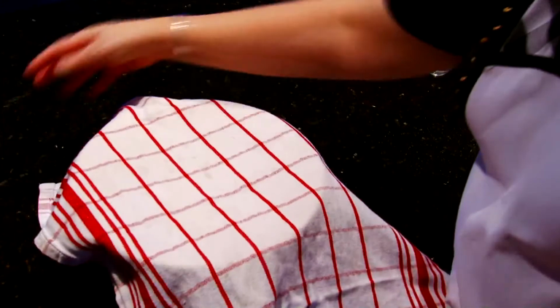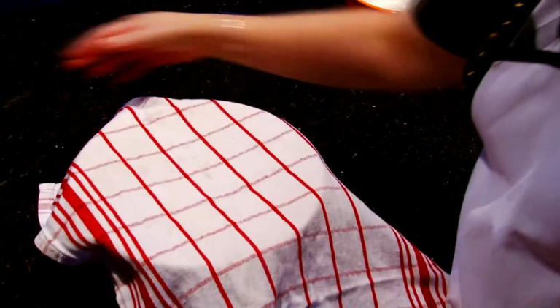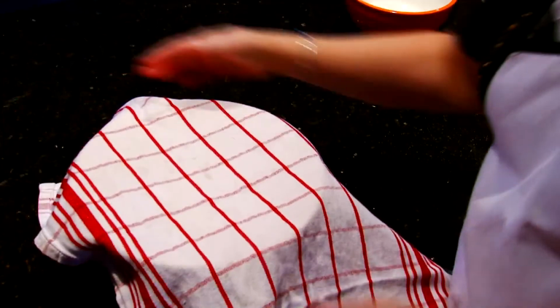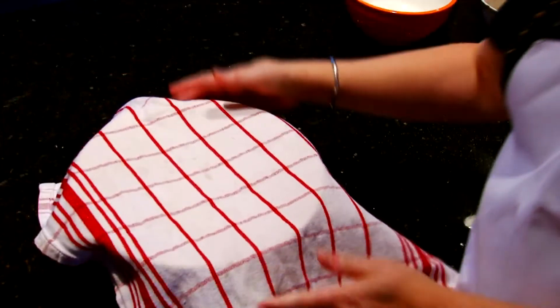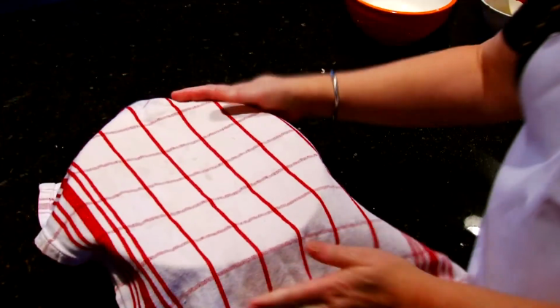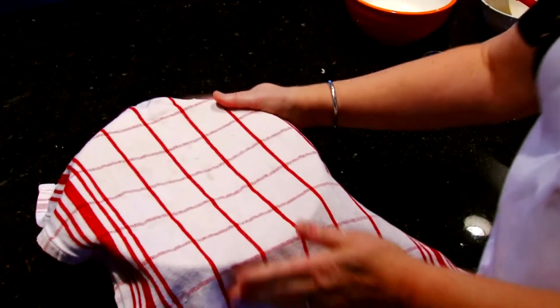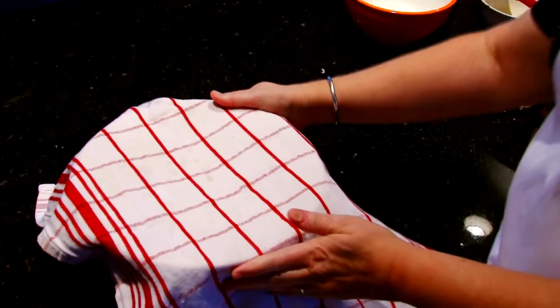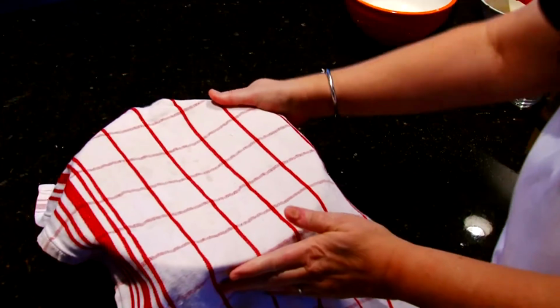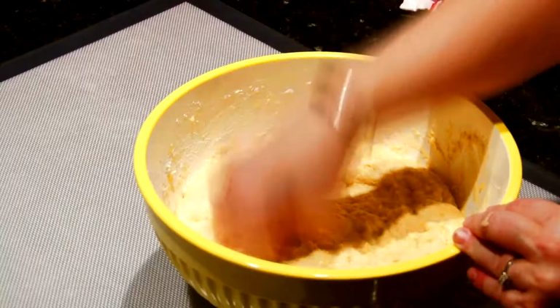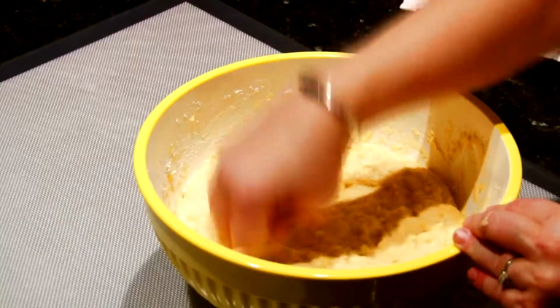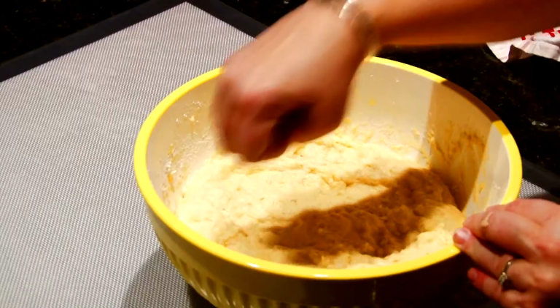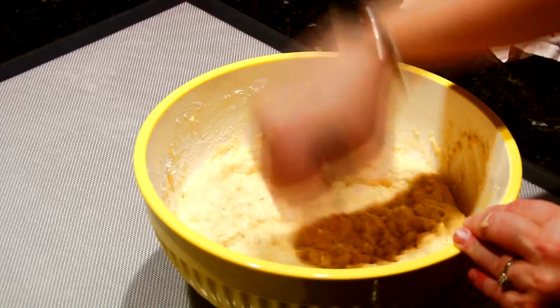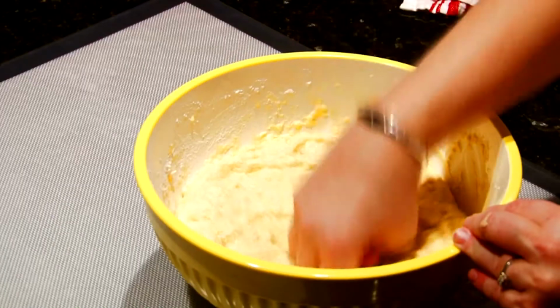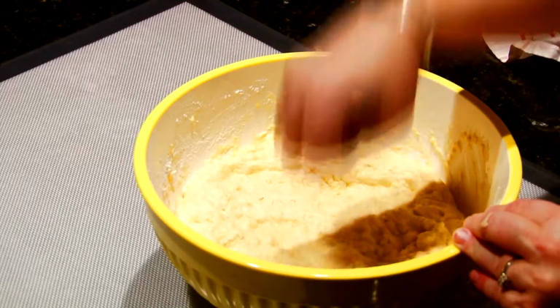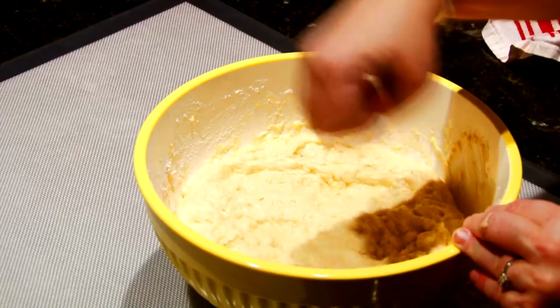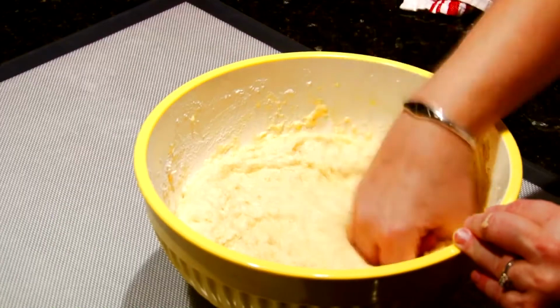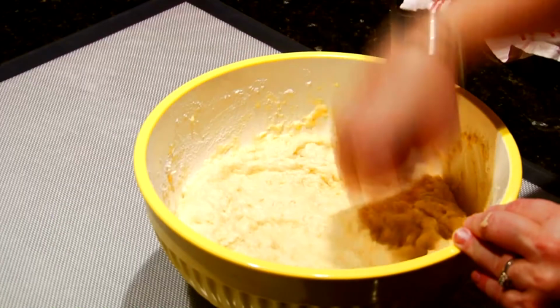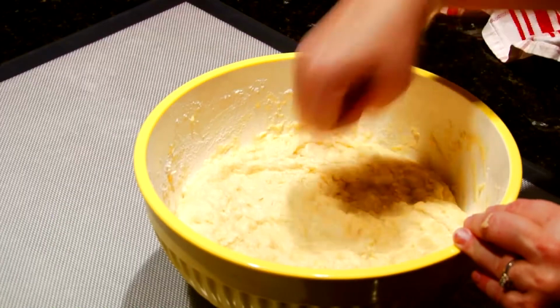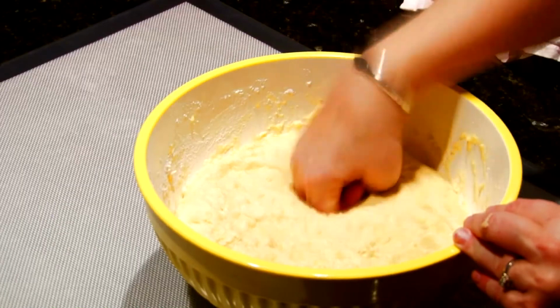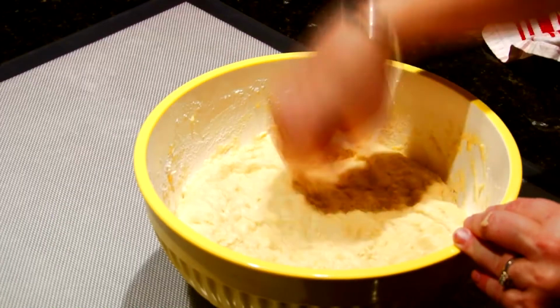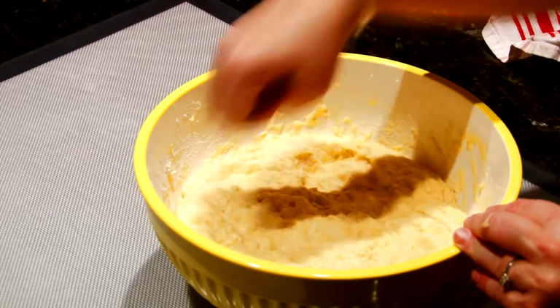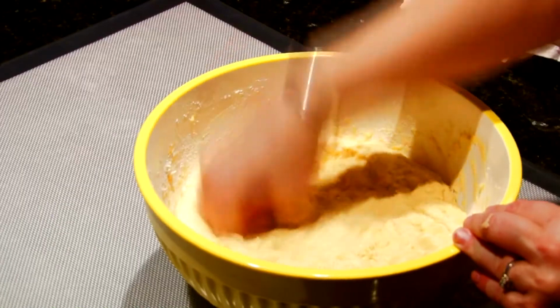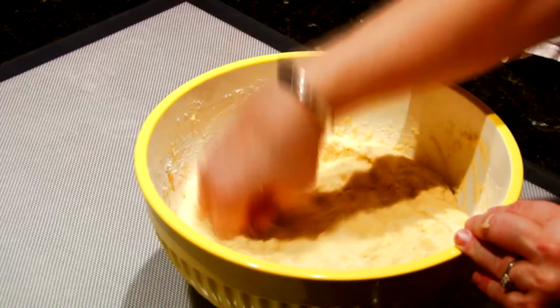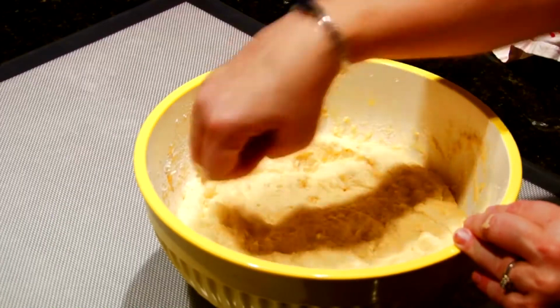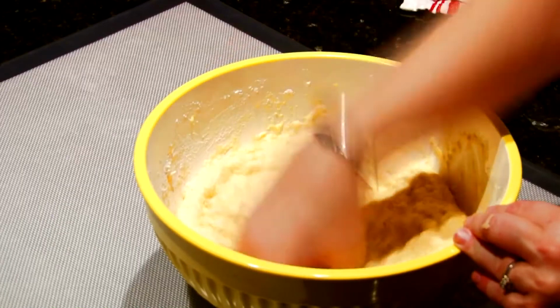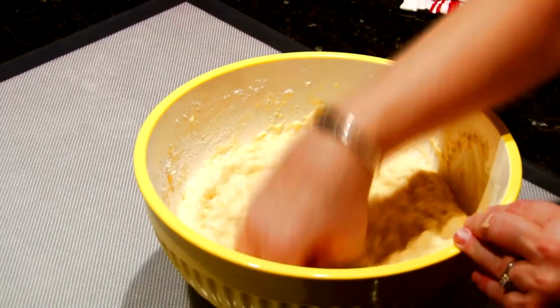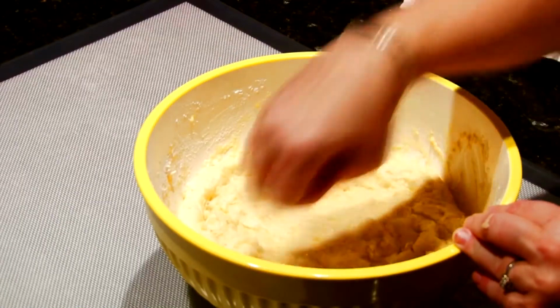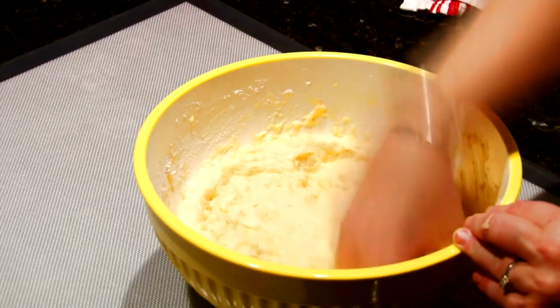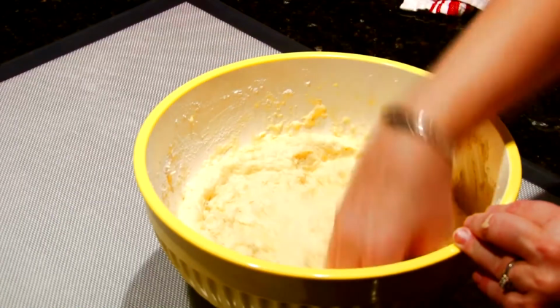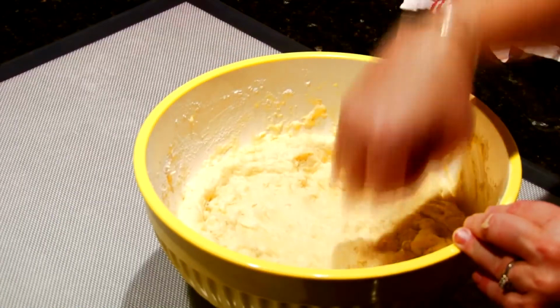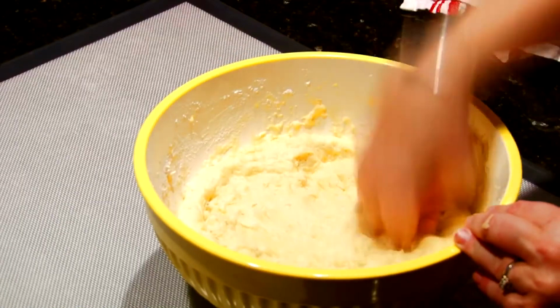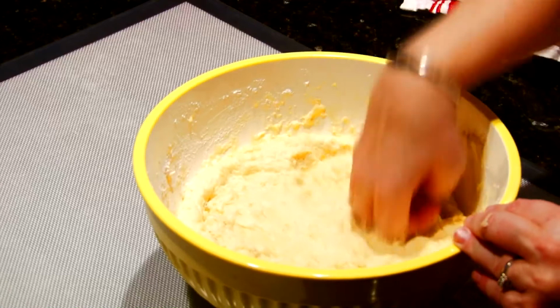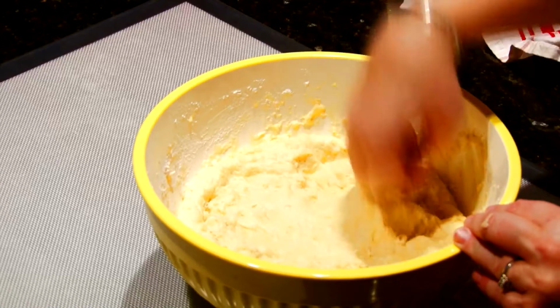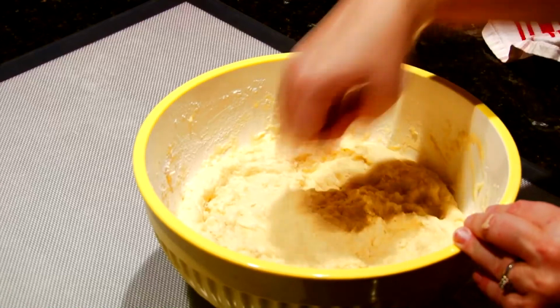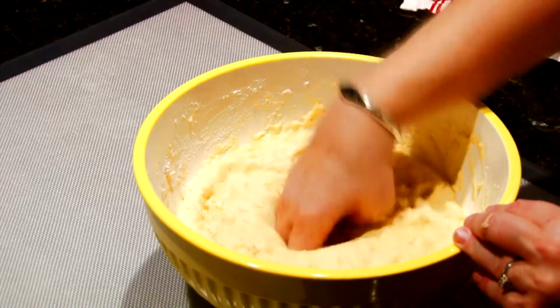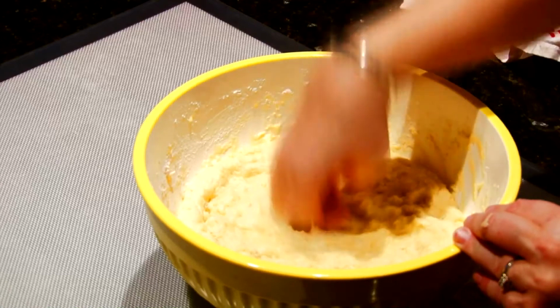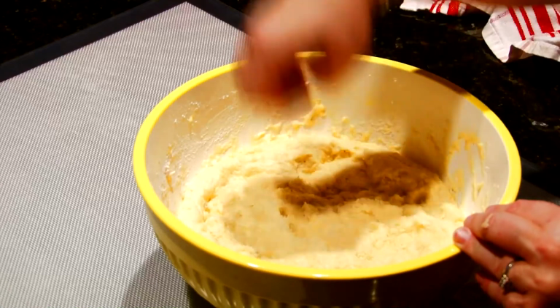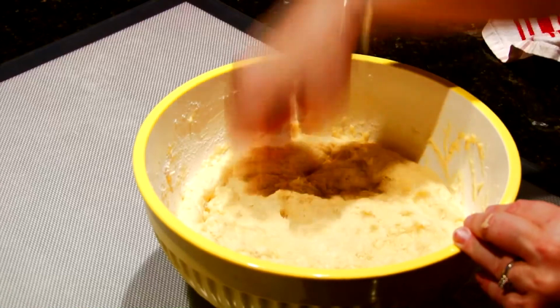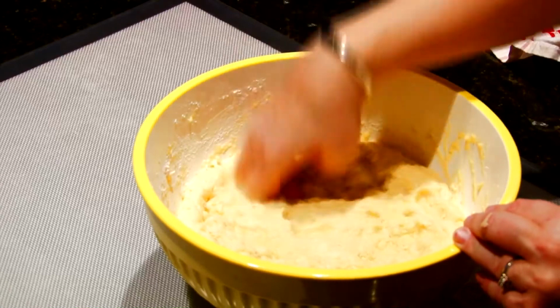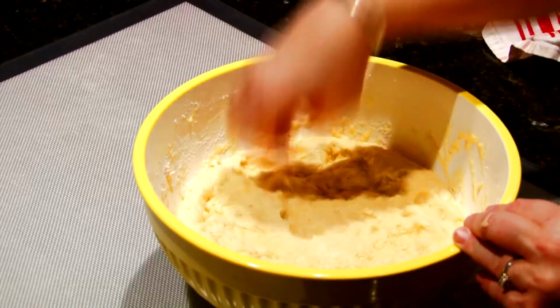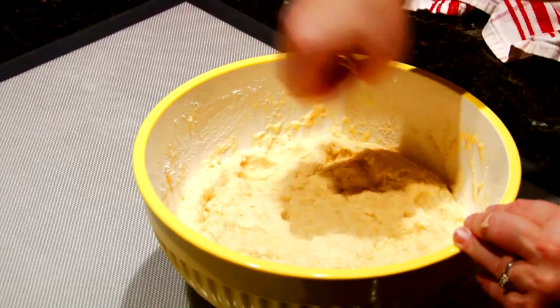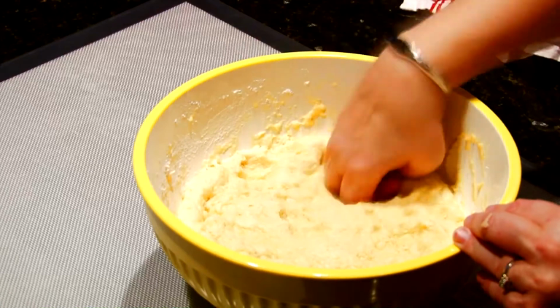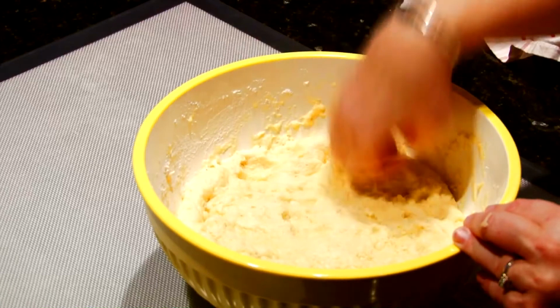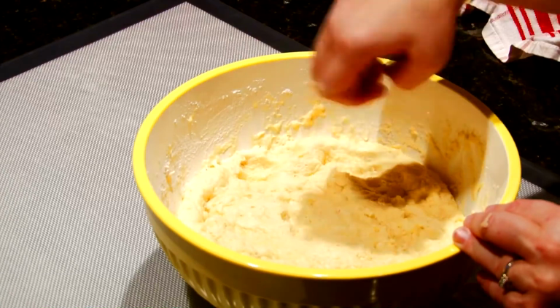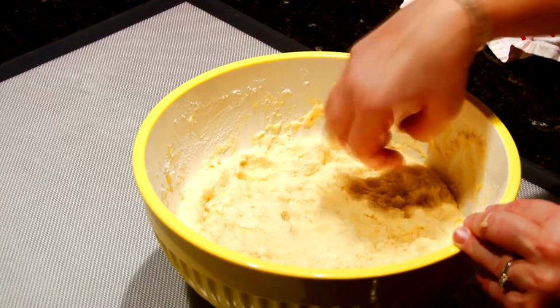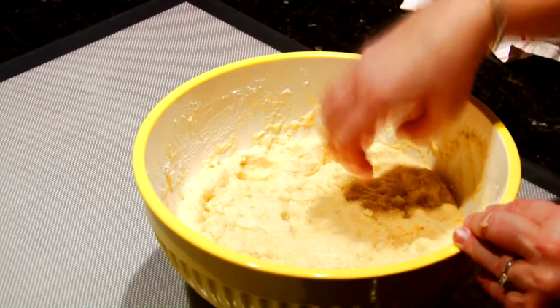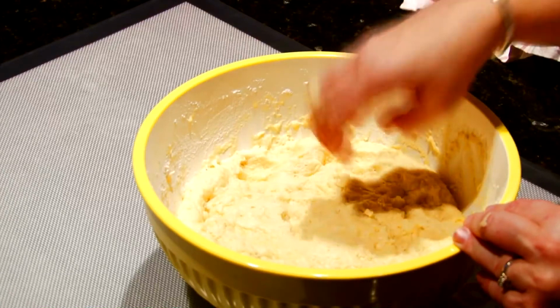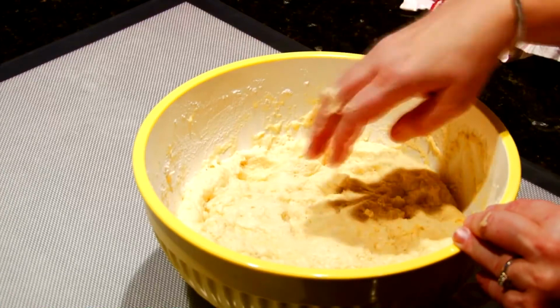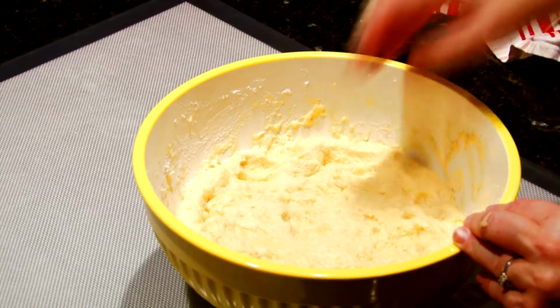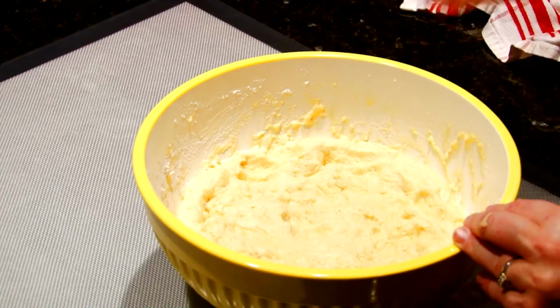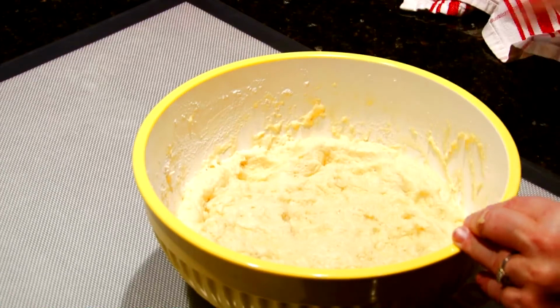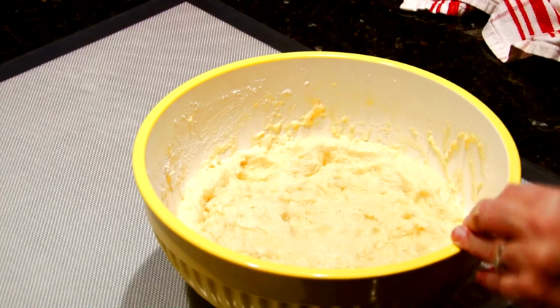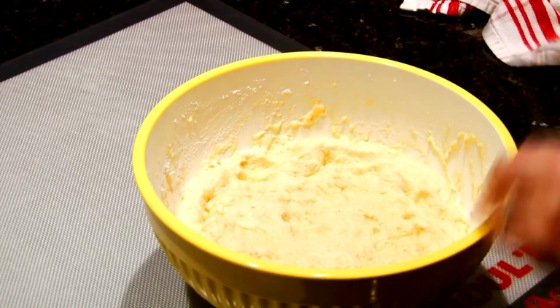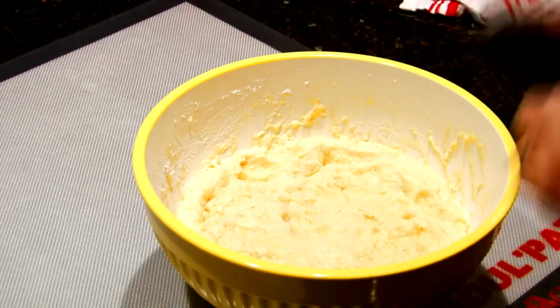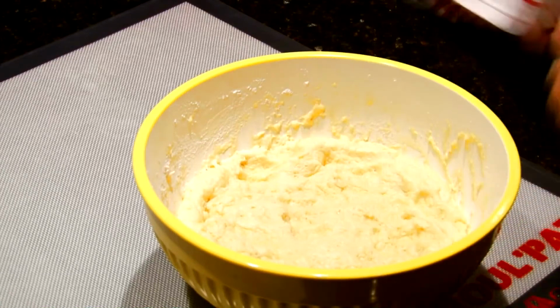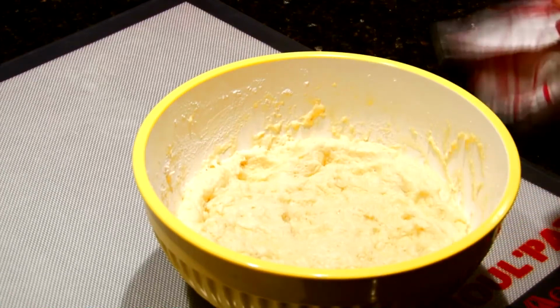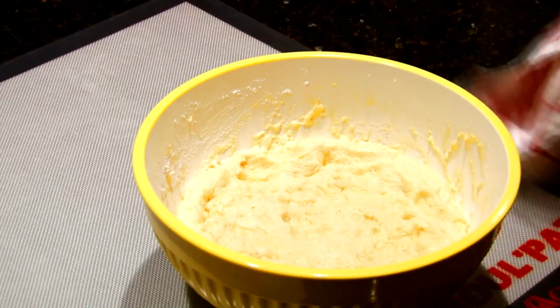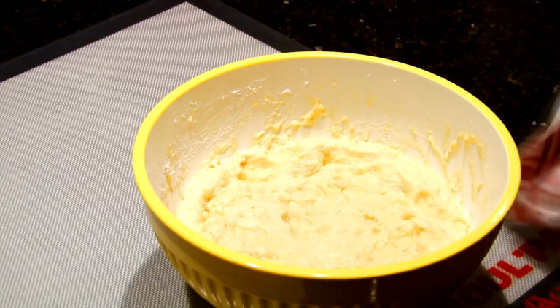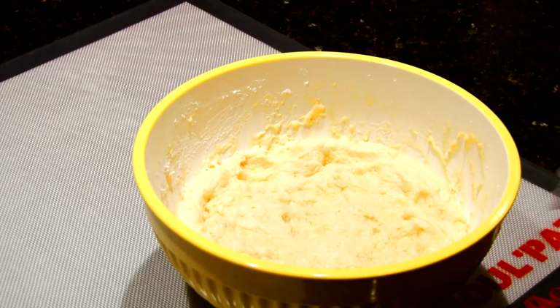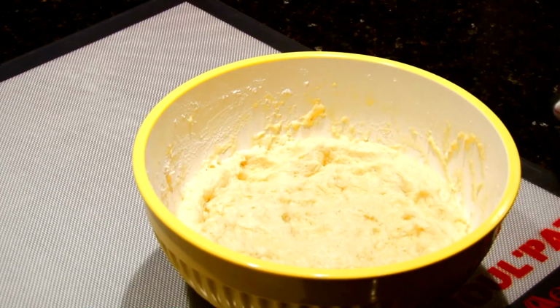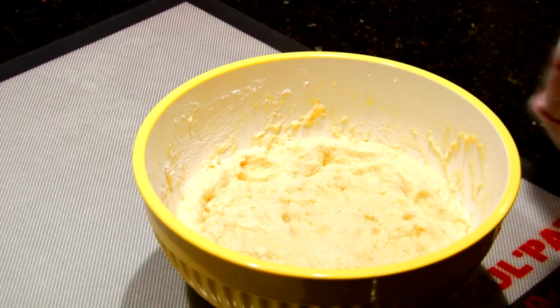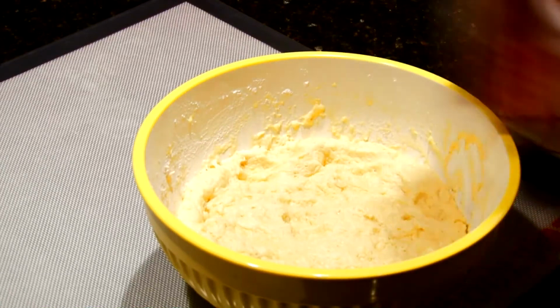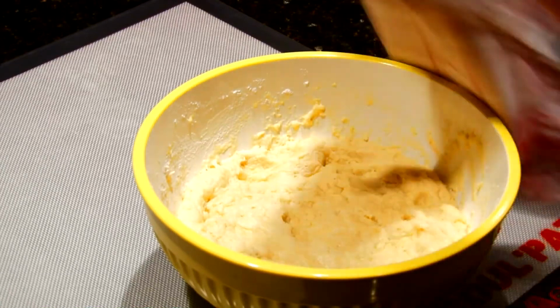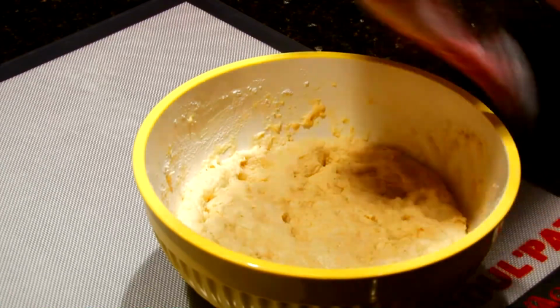After the dough has risen, punch it down with your hand, cover it with a towel, and place in the refrigerator for a few hours.